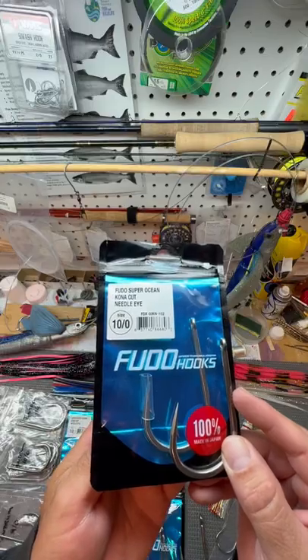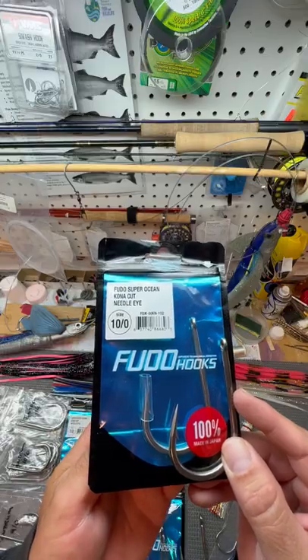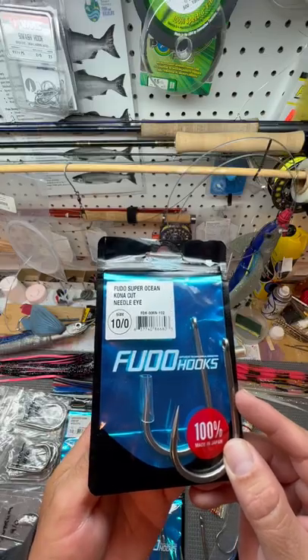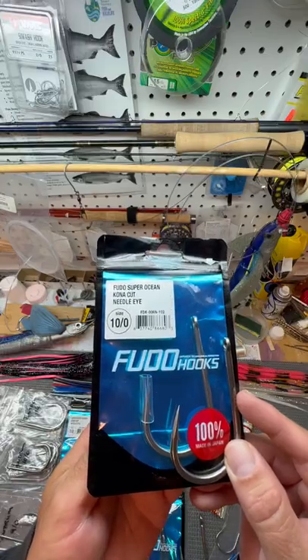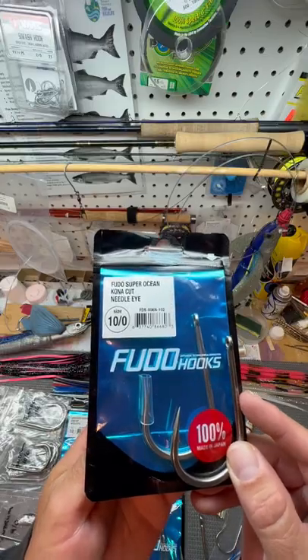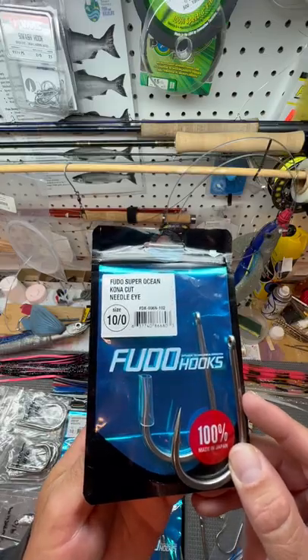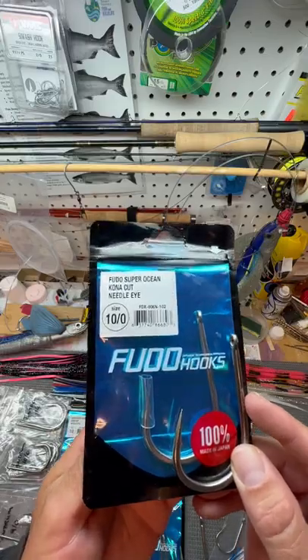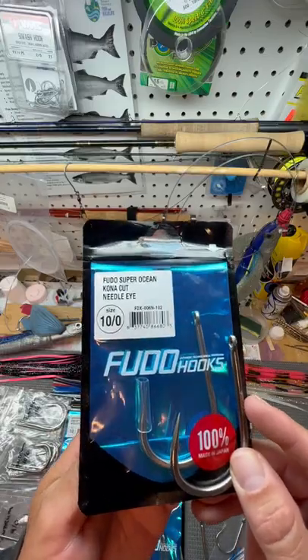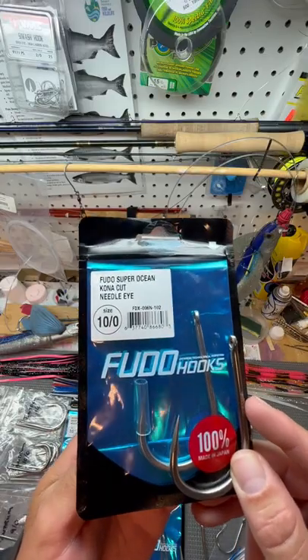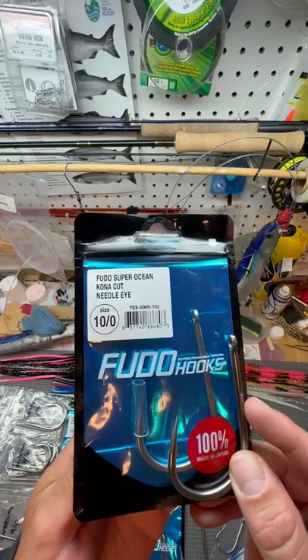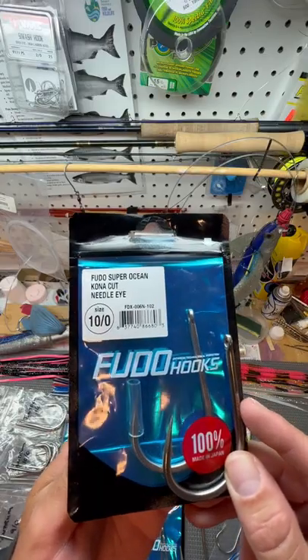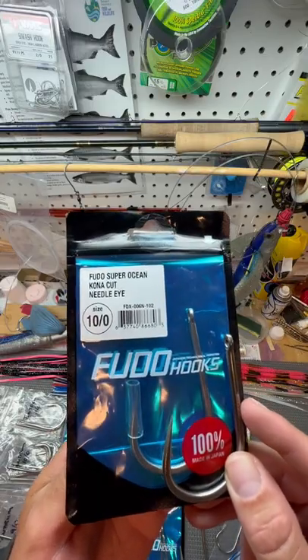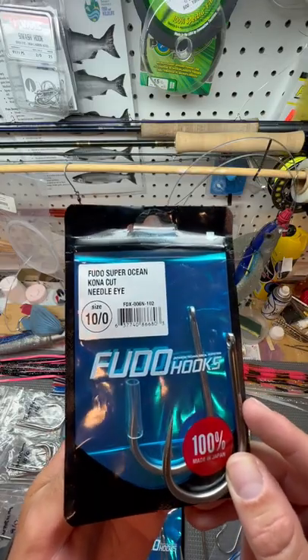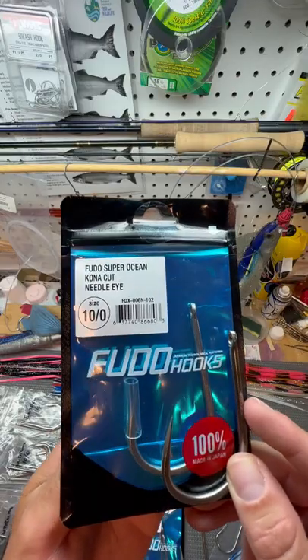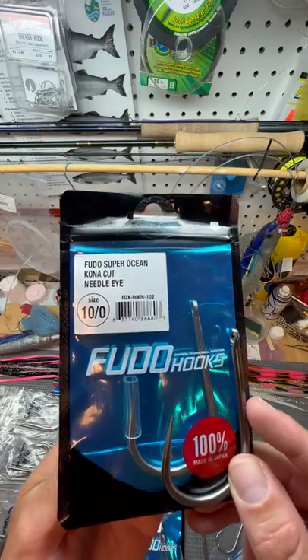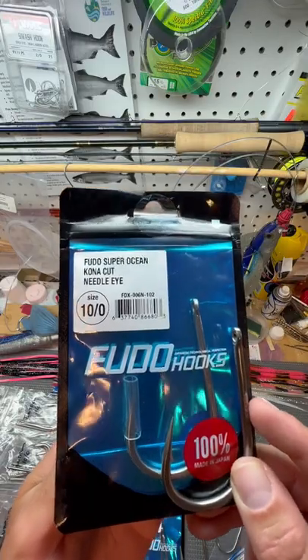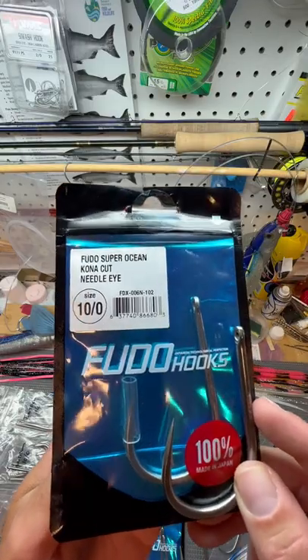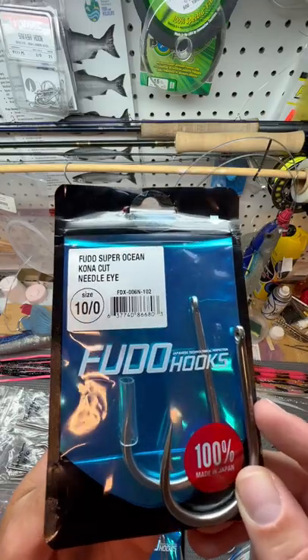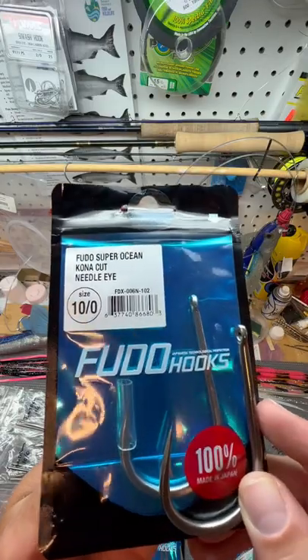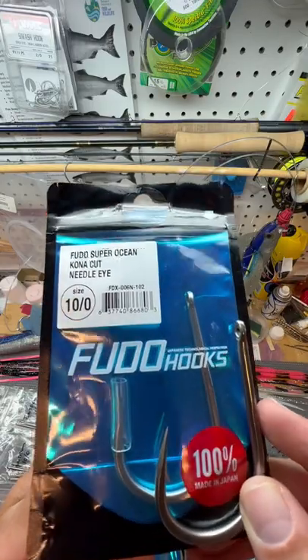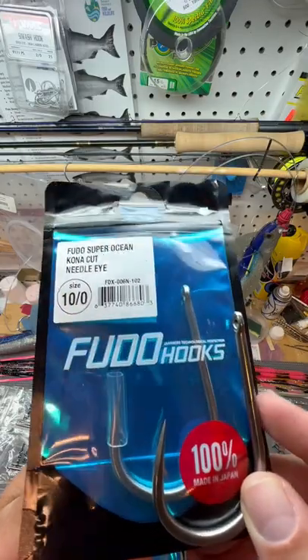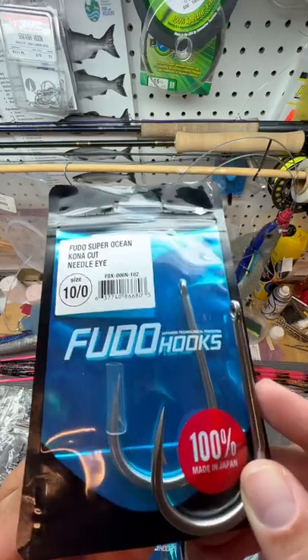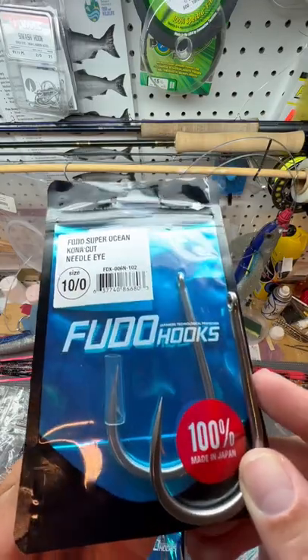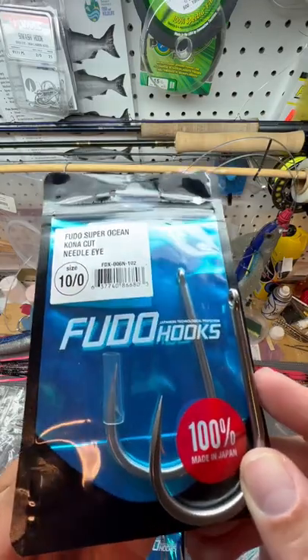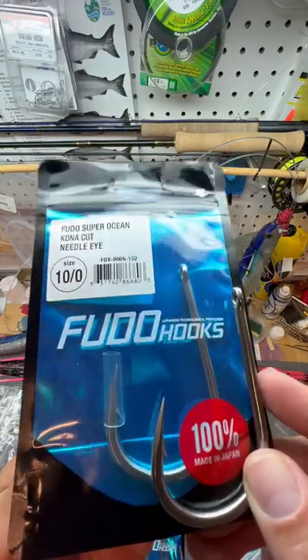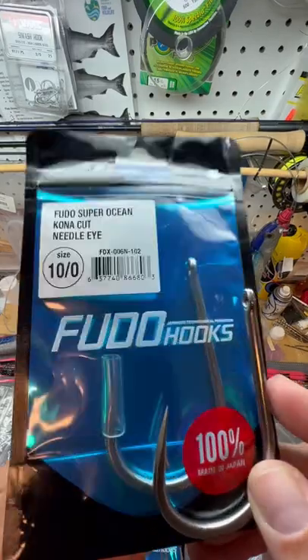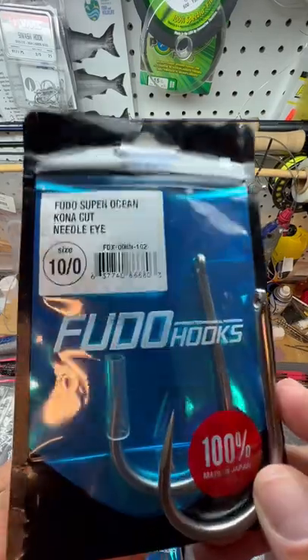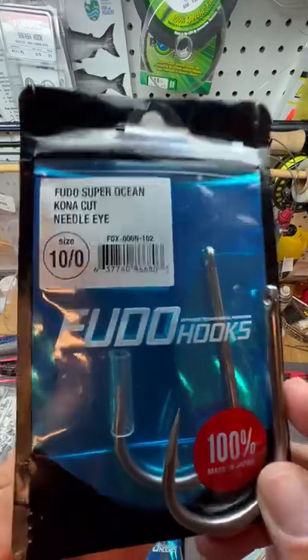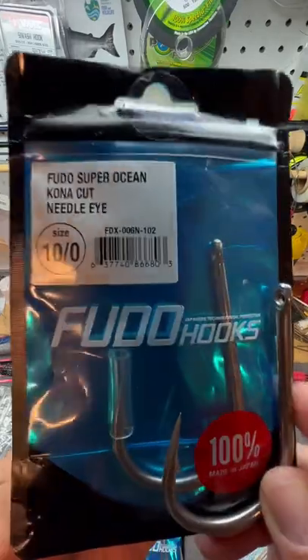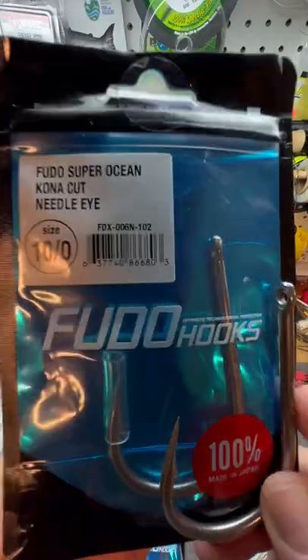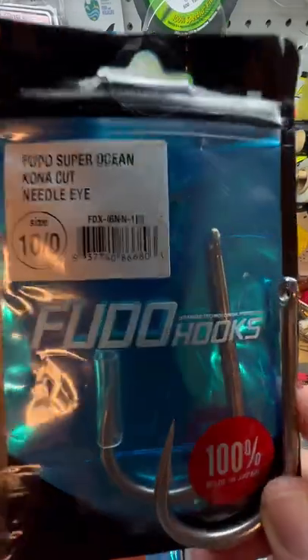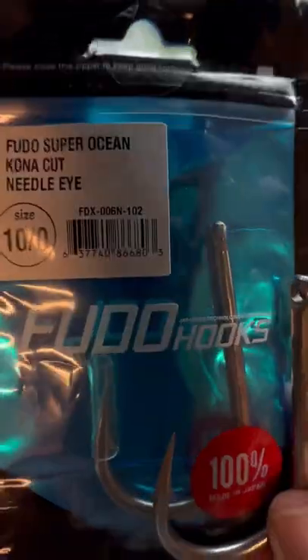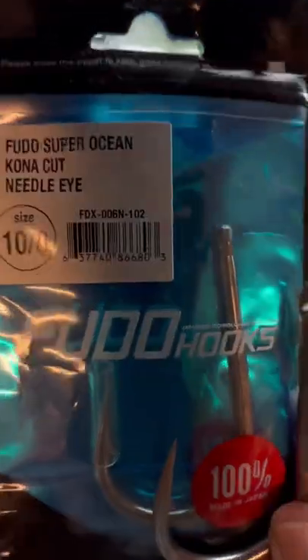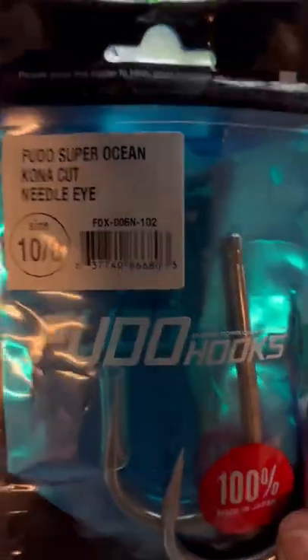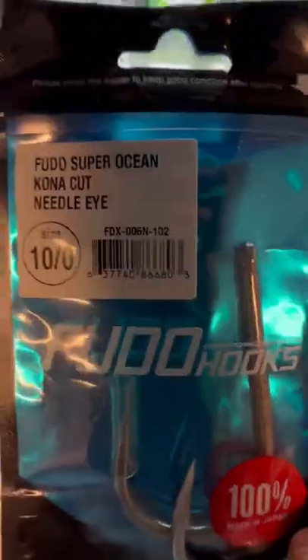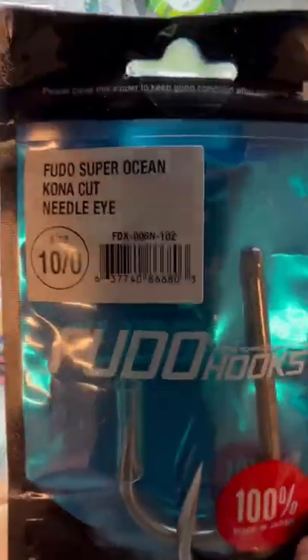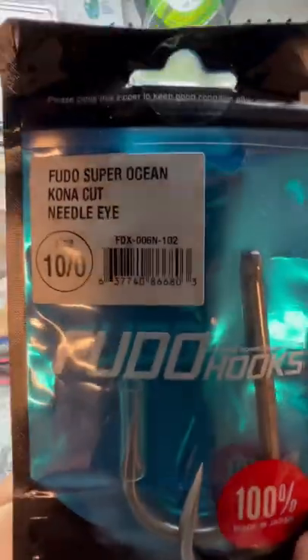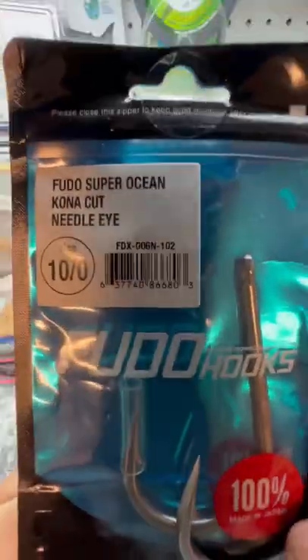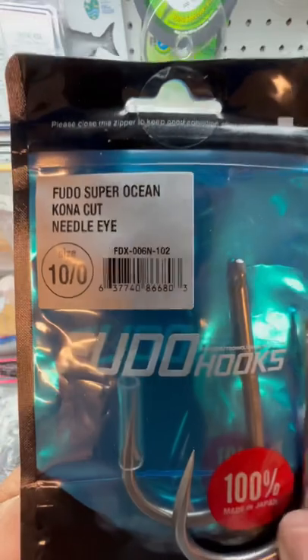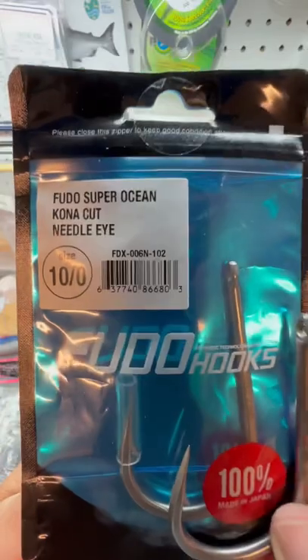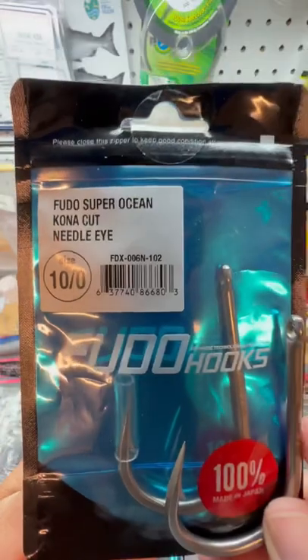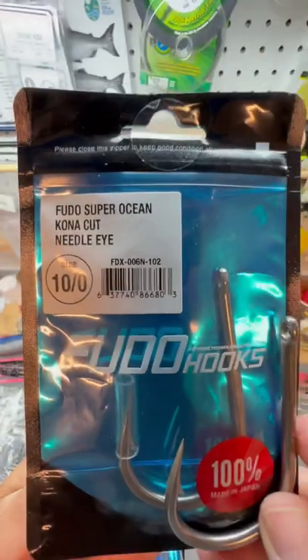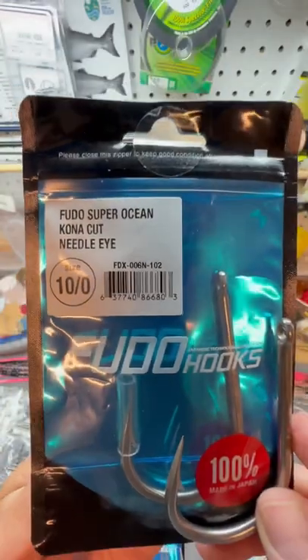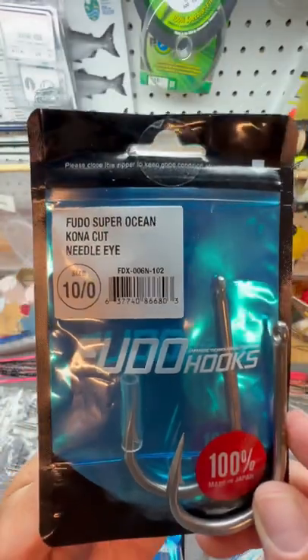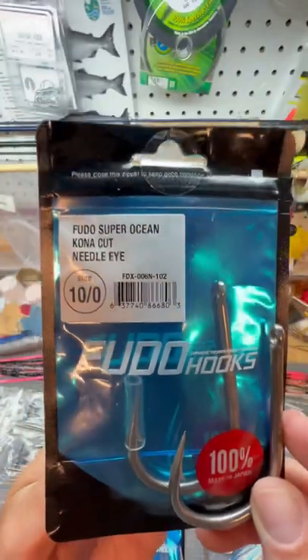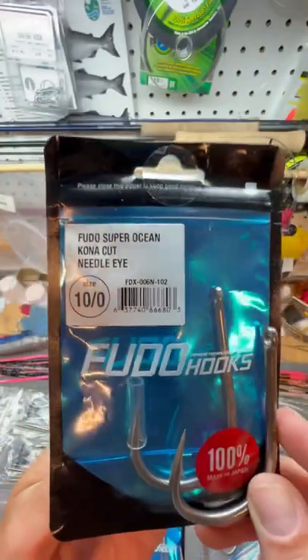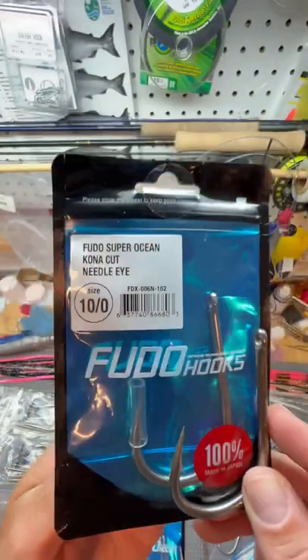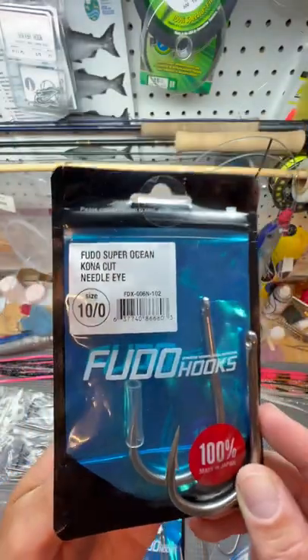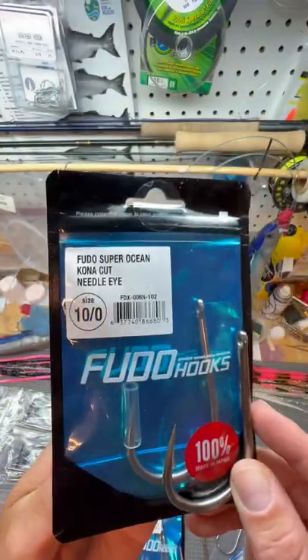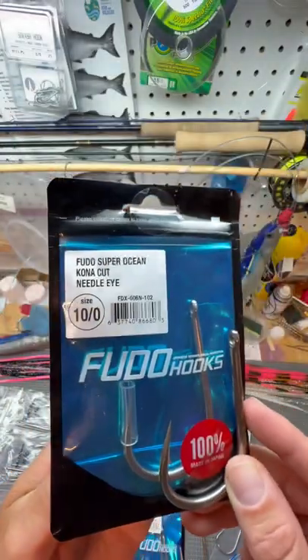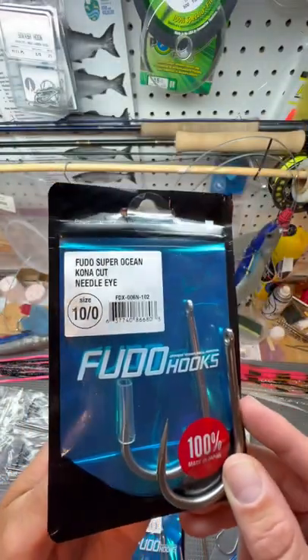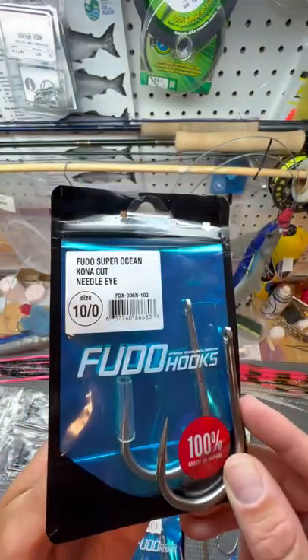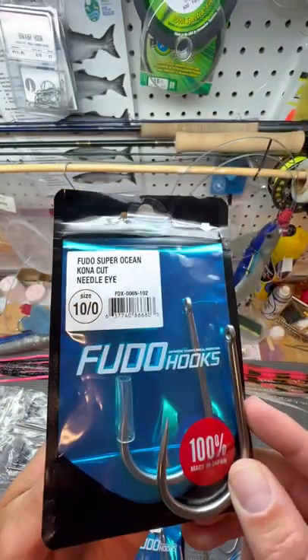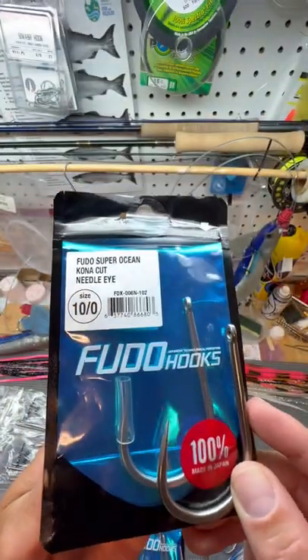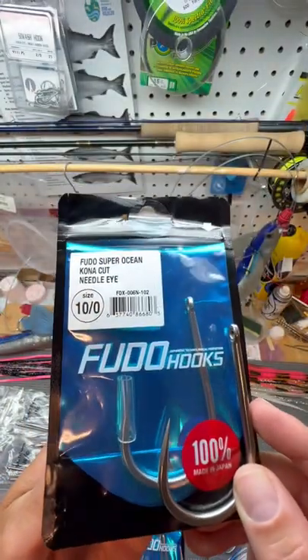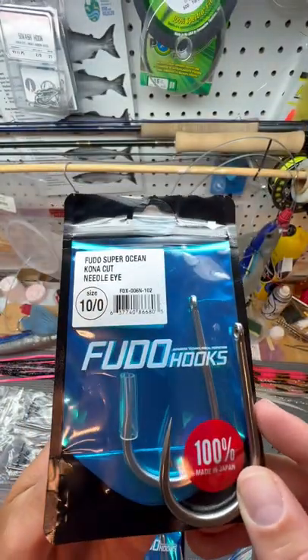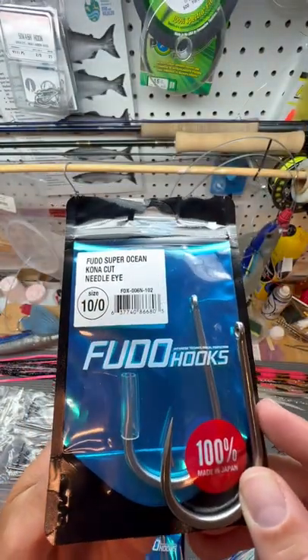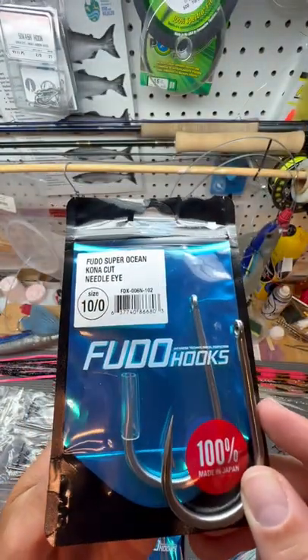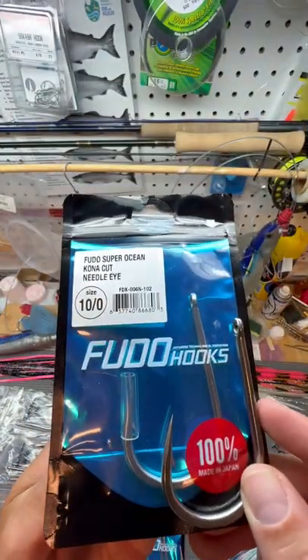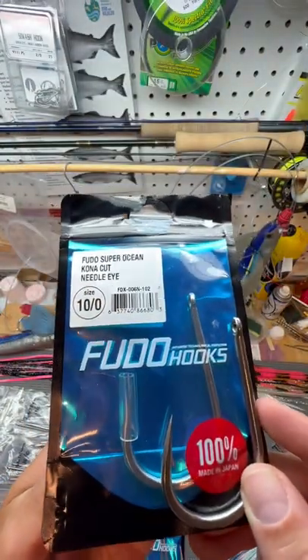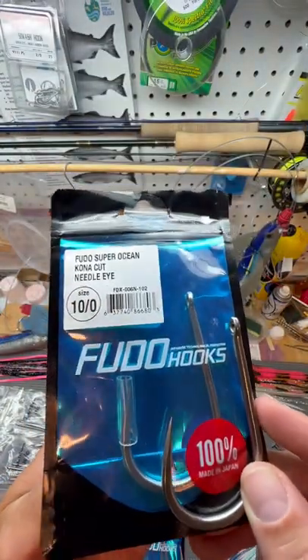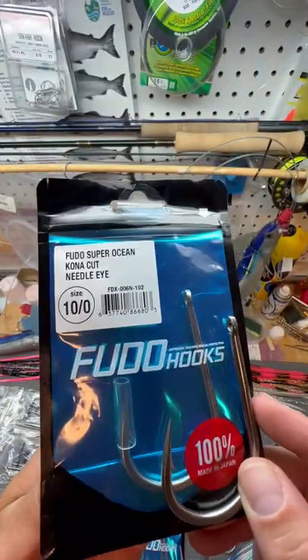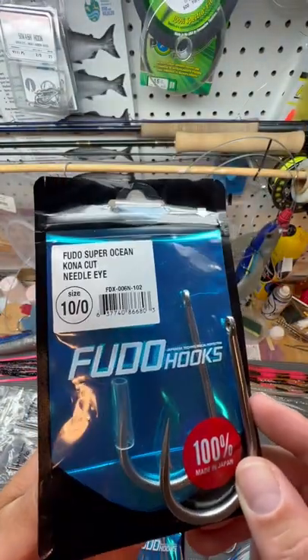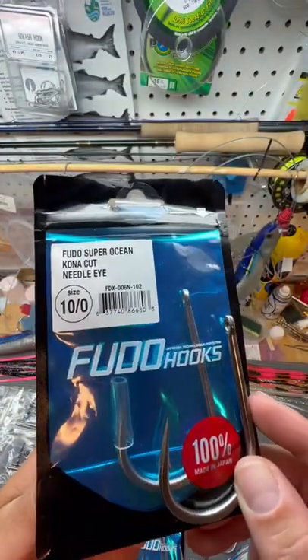Fudu Super Ocean Kona Cut Needle Eye Hook — the newest hook from Fudu, available at Melt and Tackle.